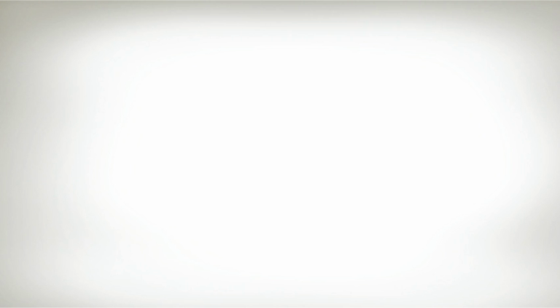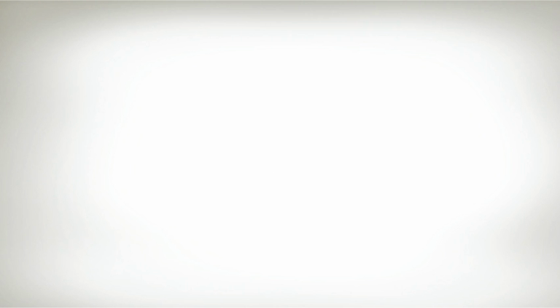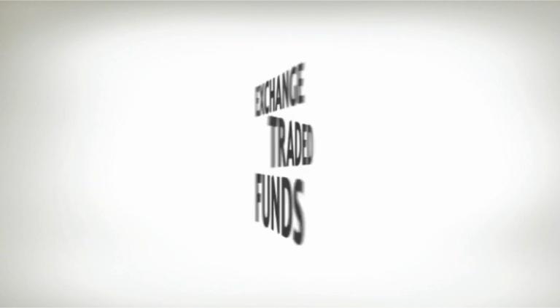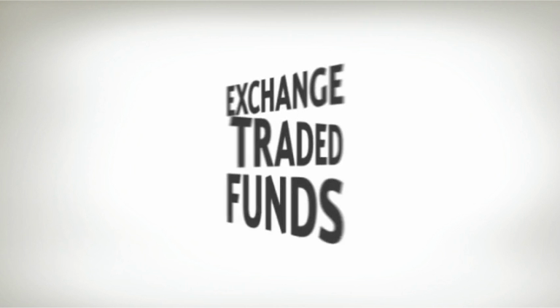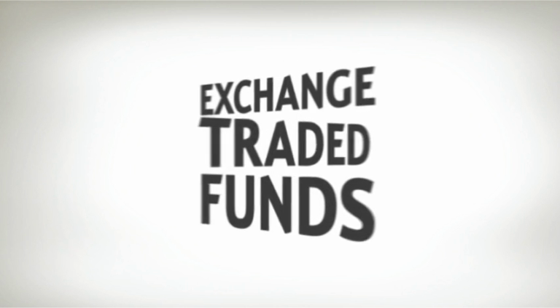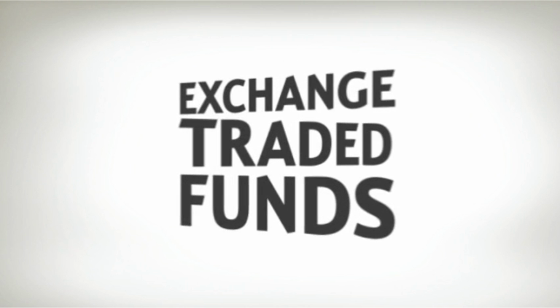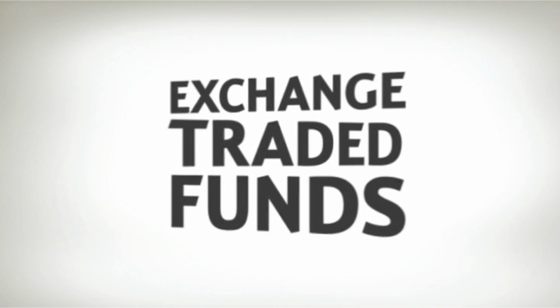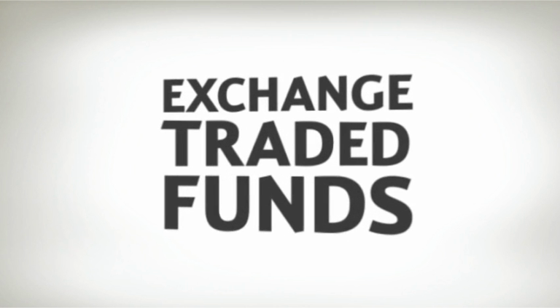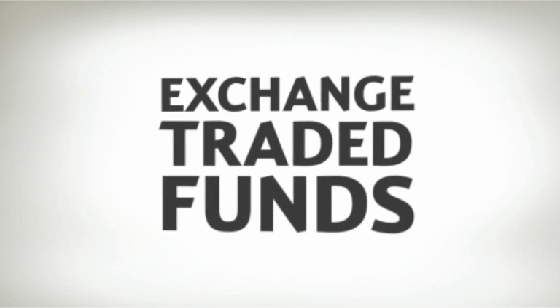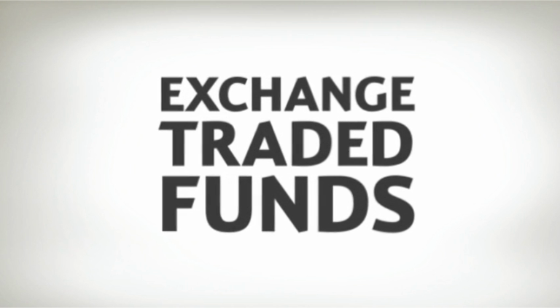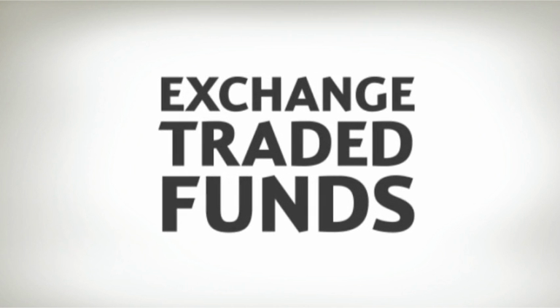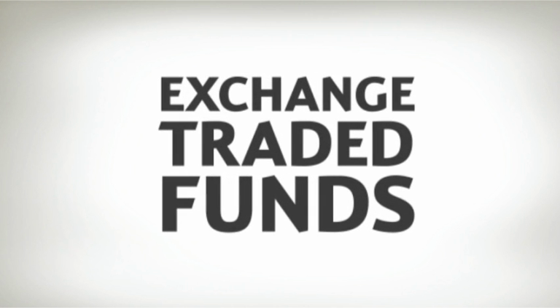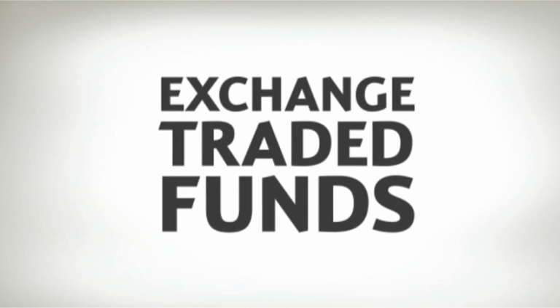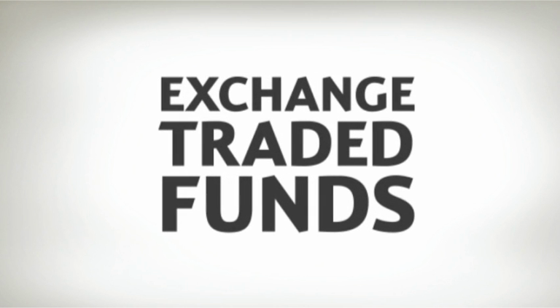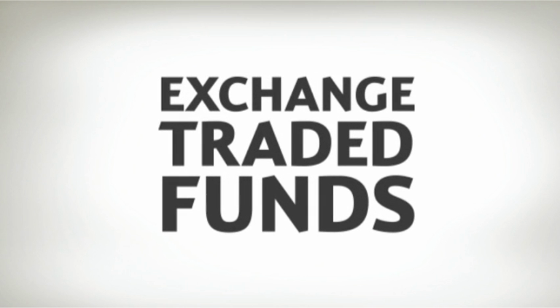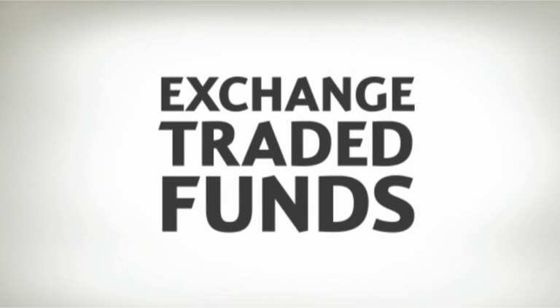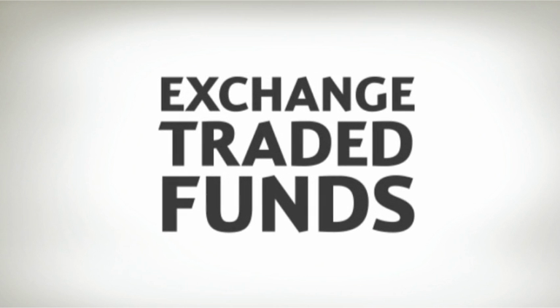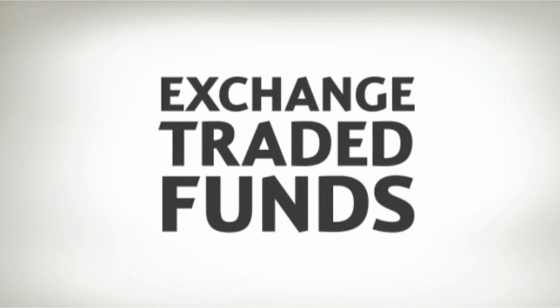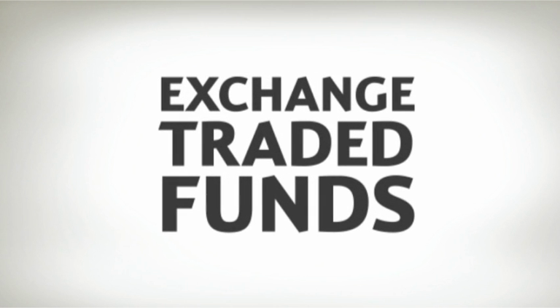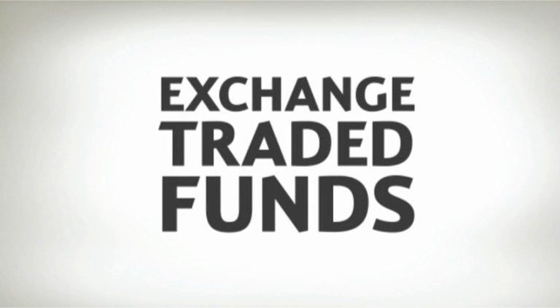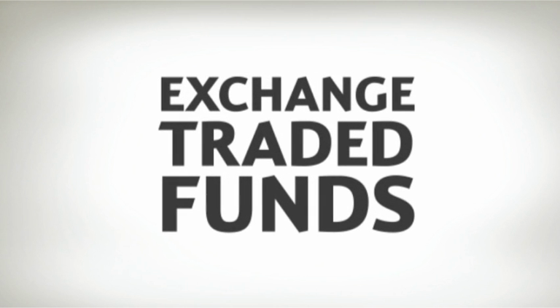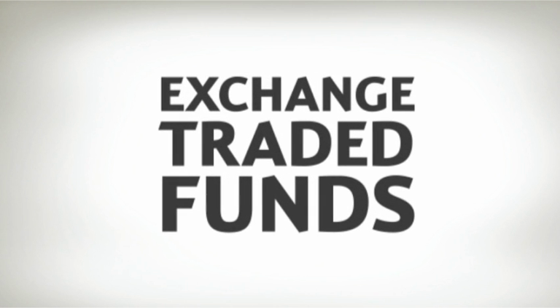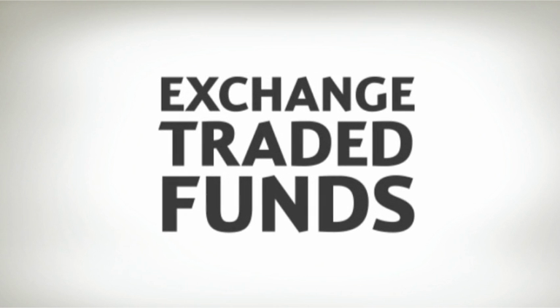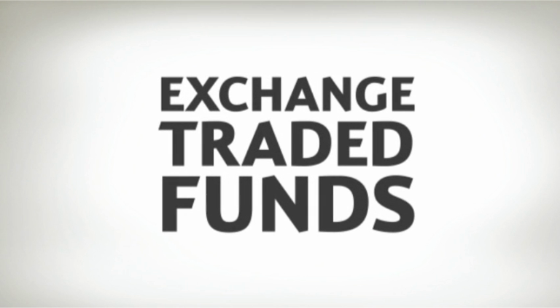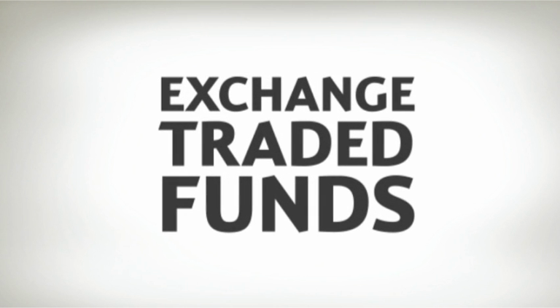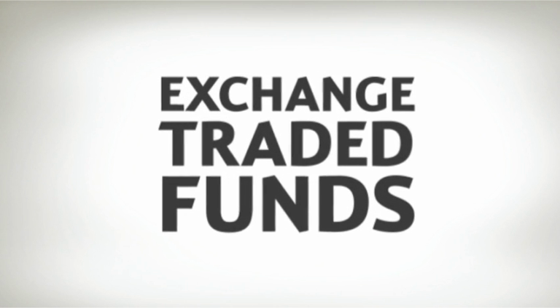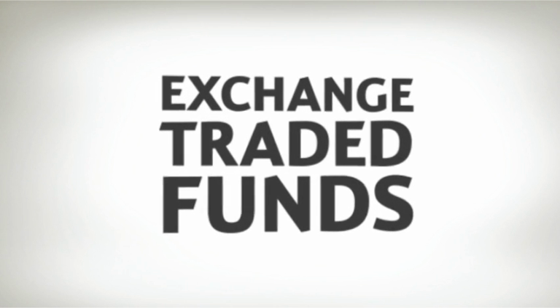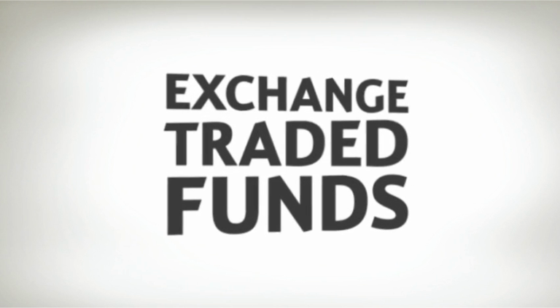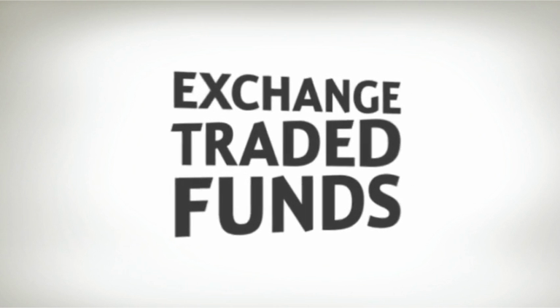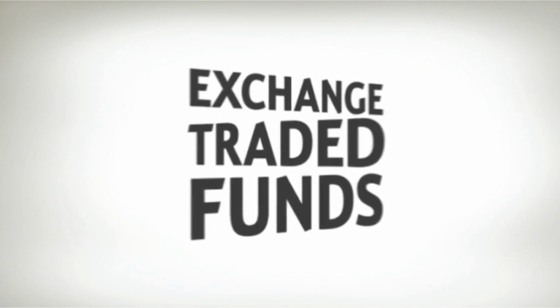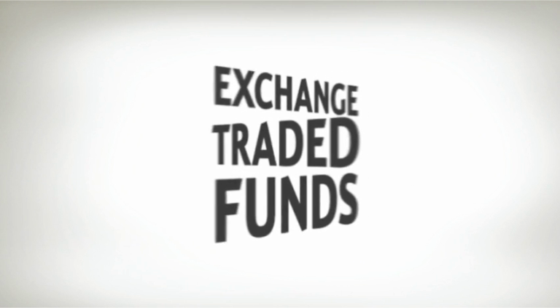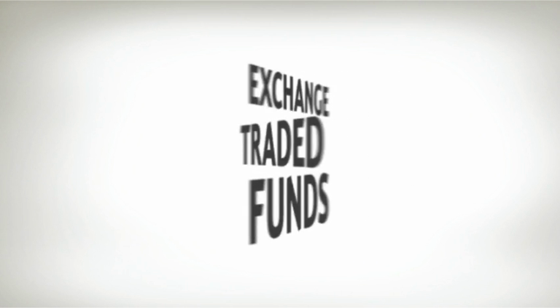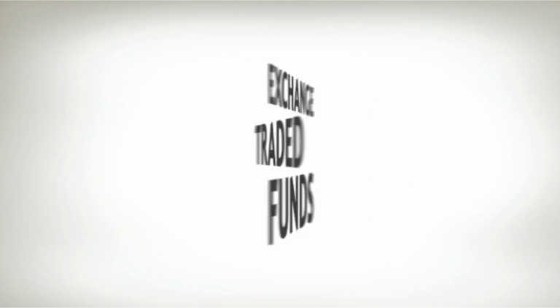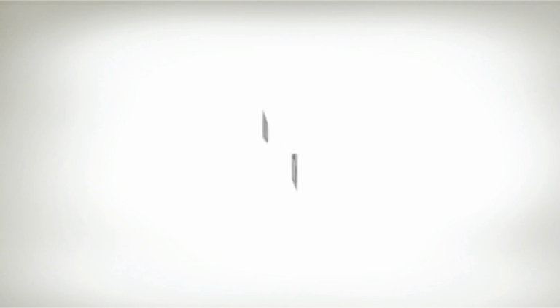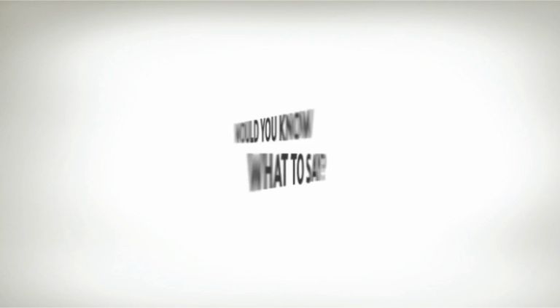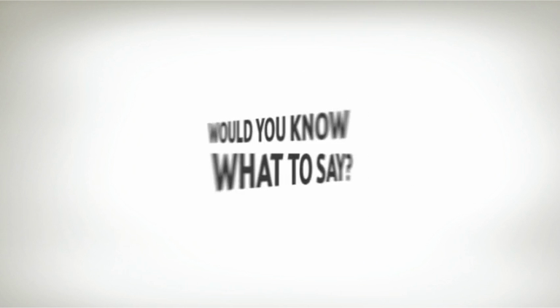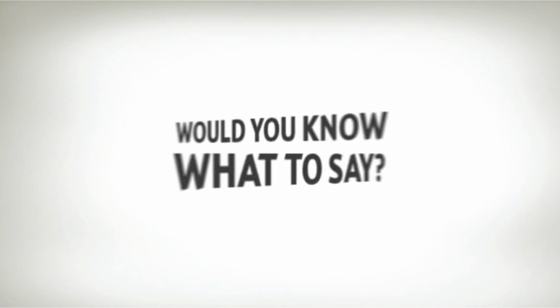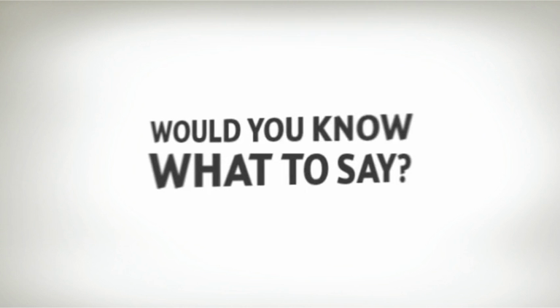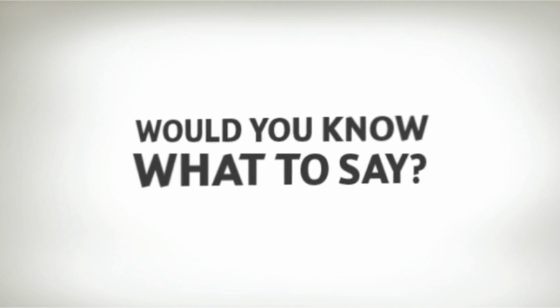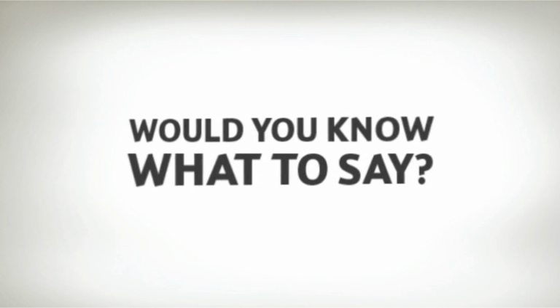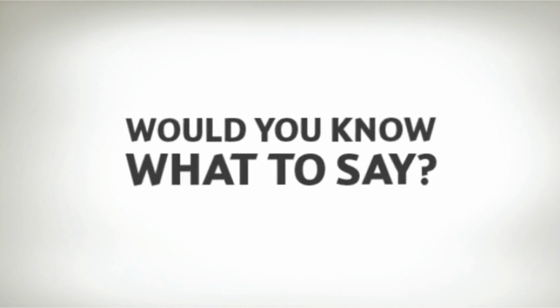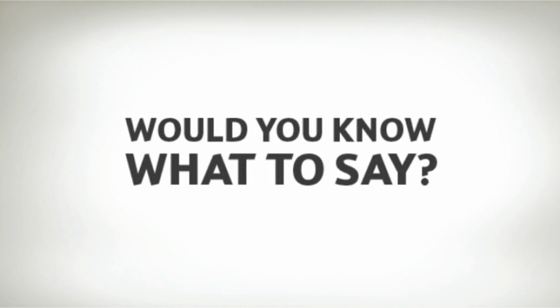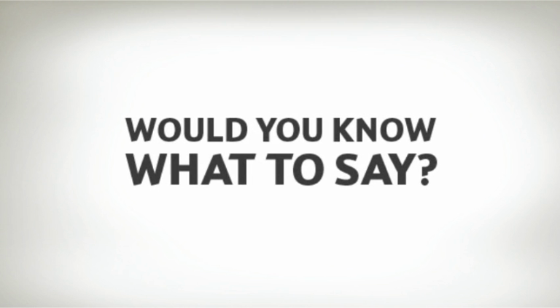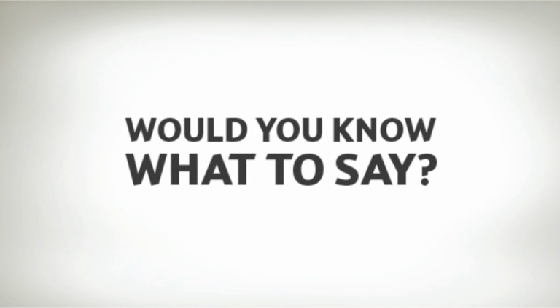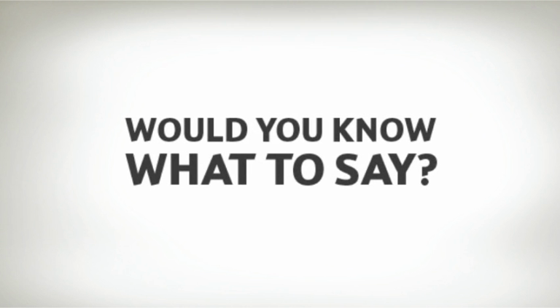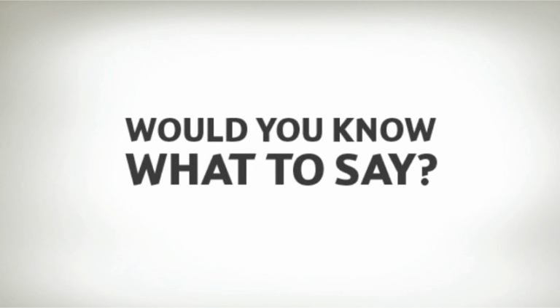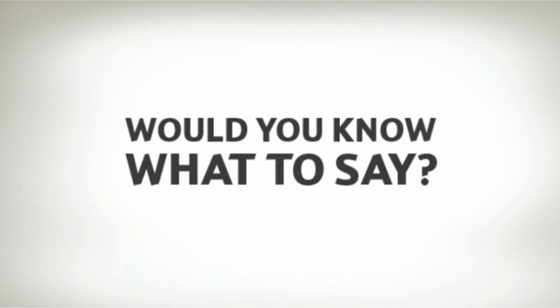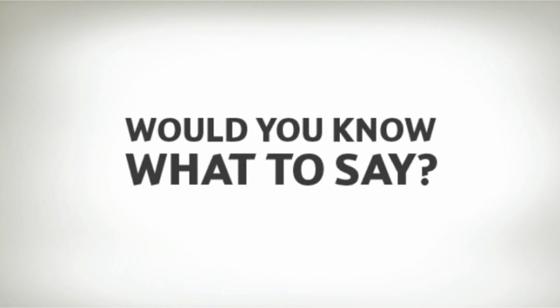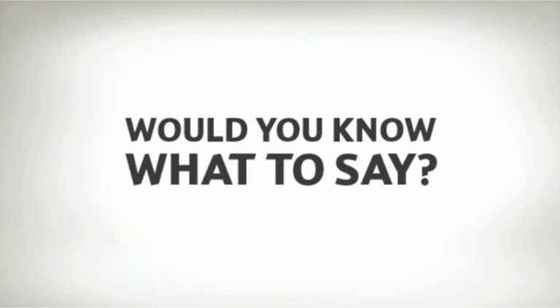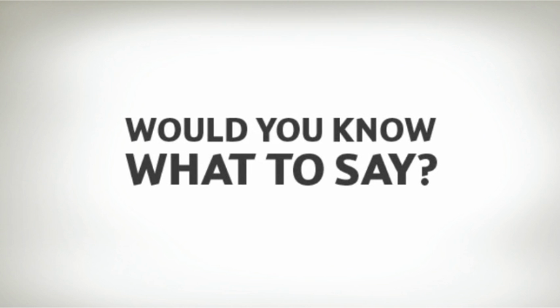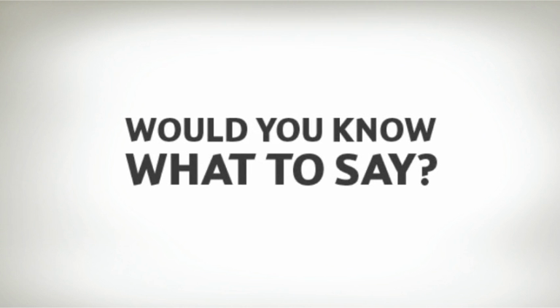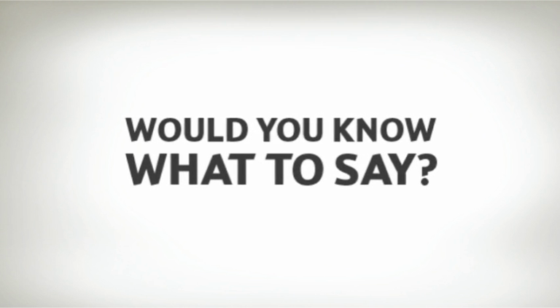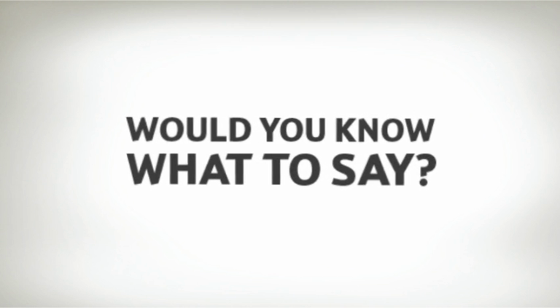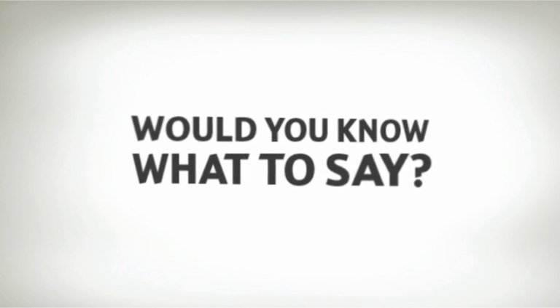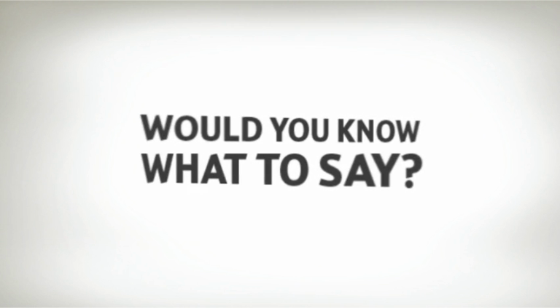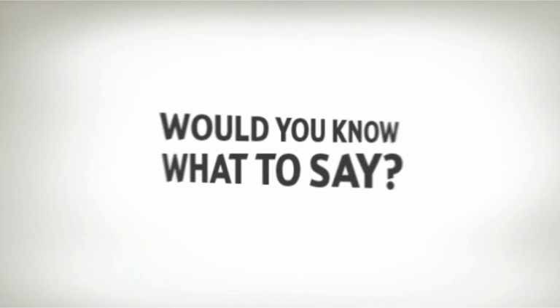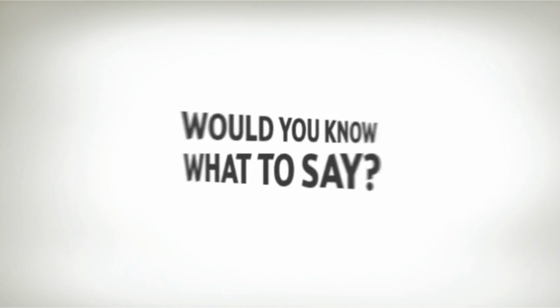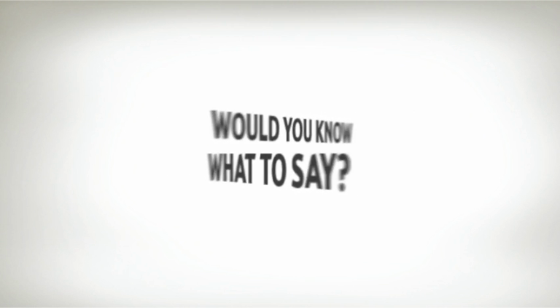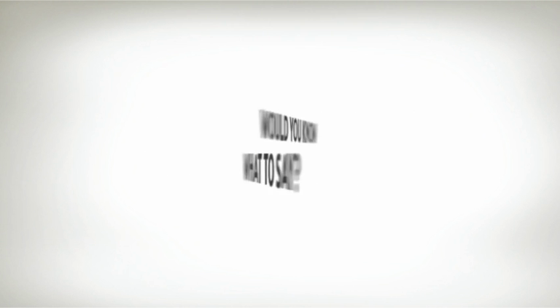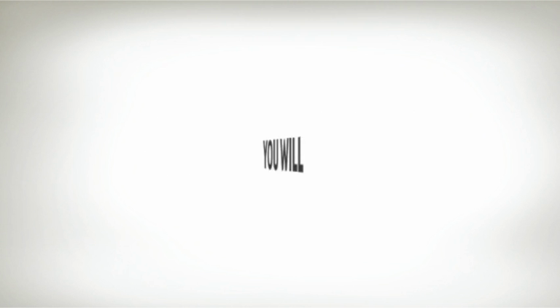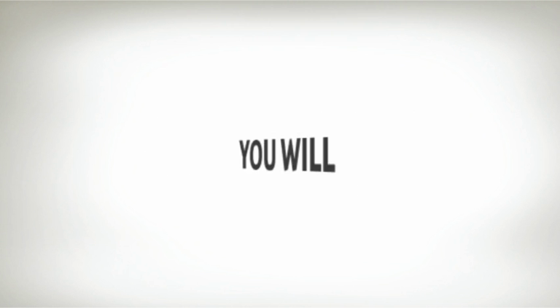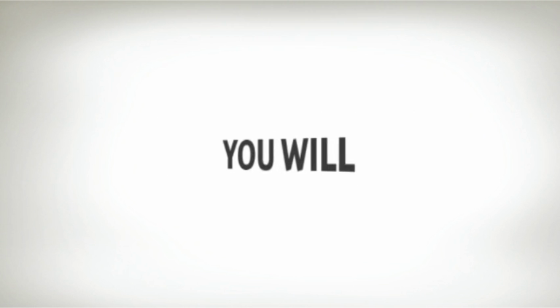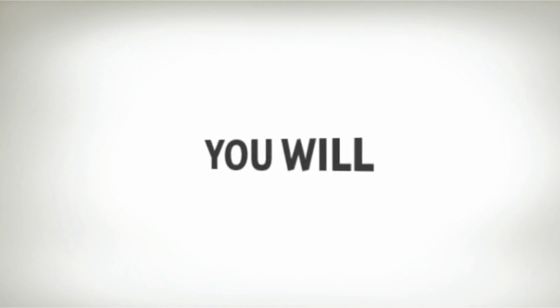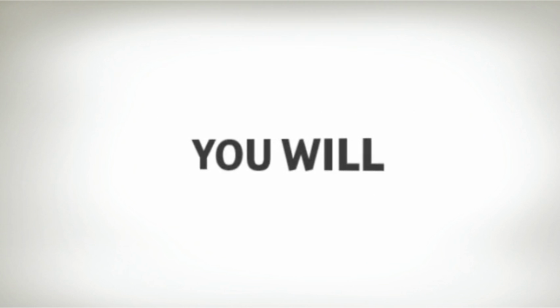If someone asks you to explain what exchange-traded funds are, would you know what to say? In just a few moments, you will.